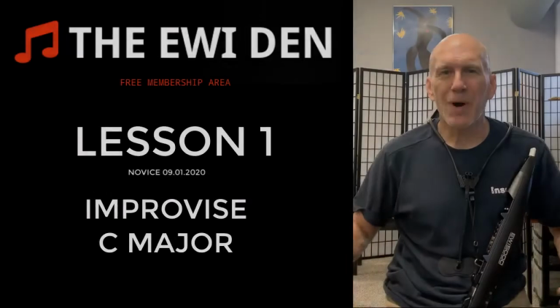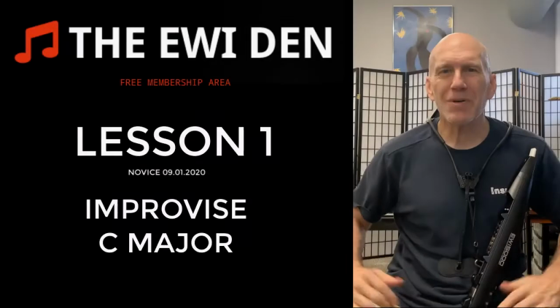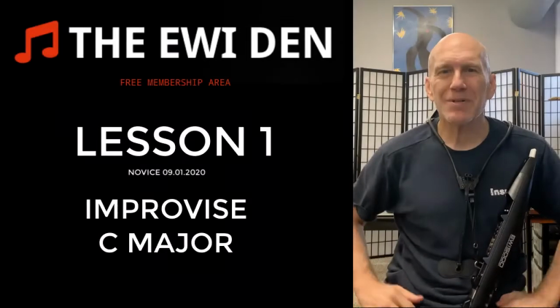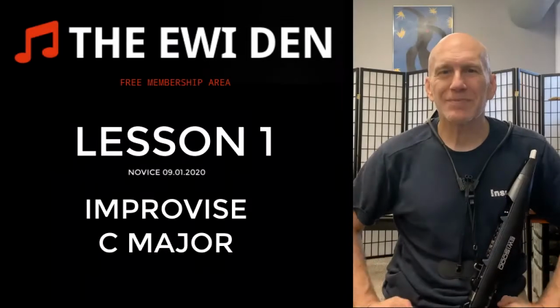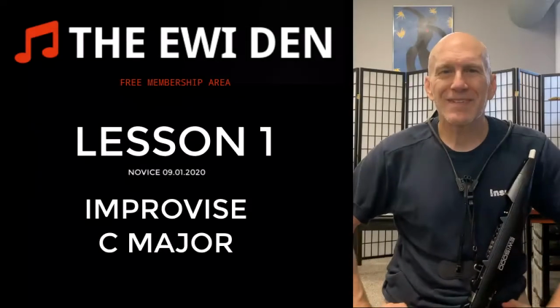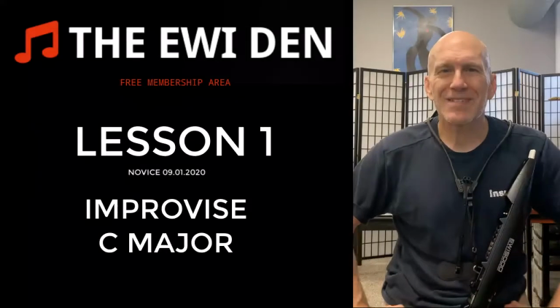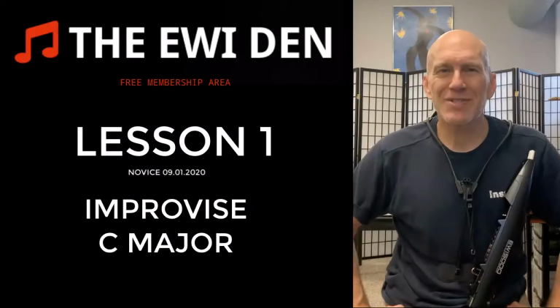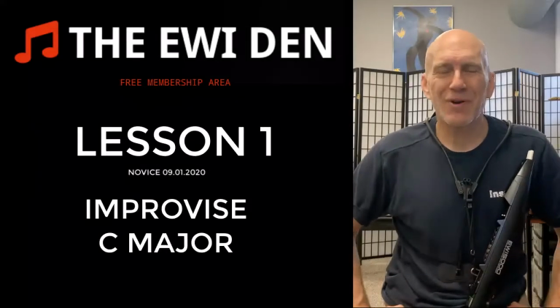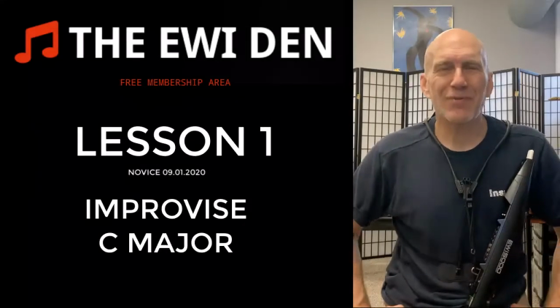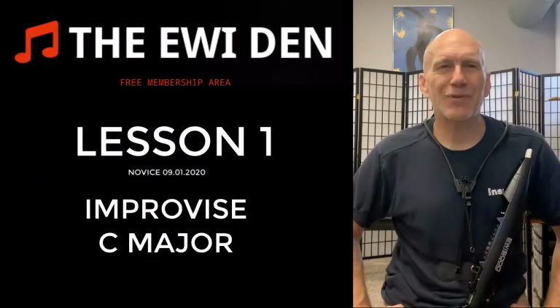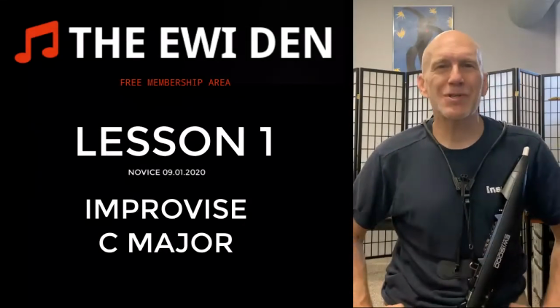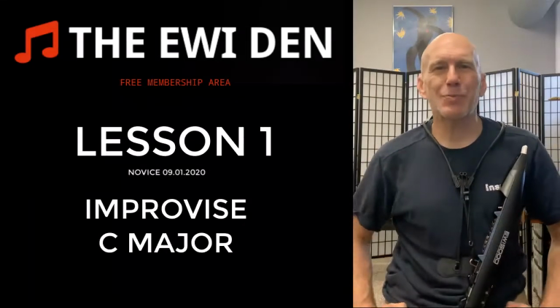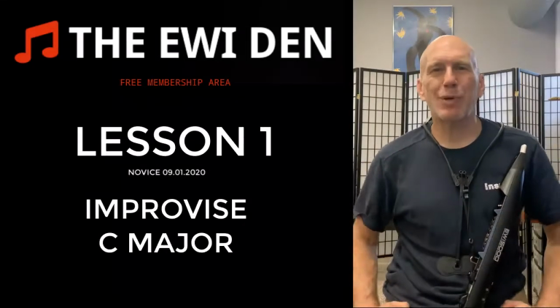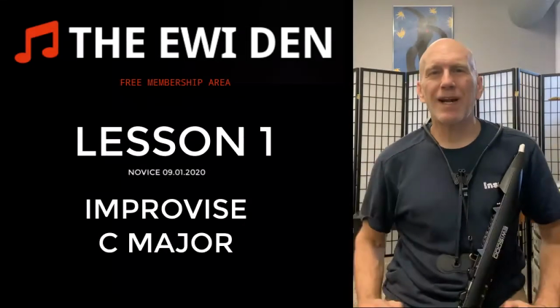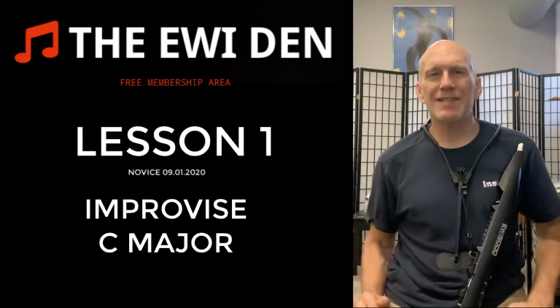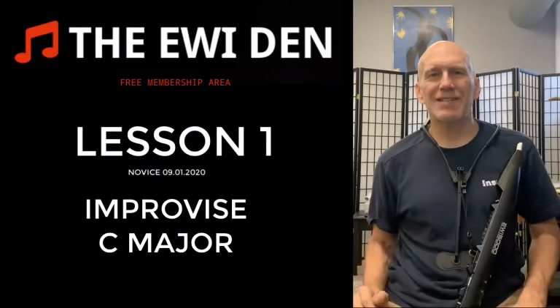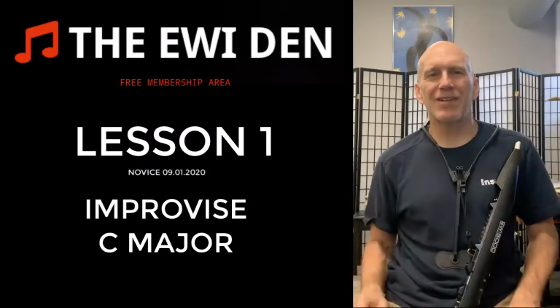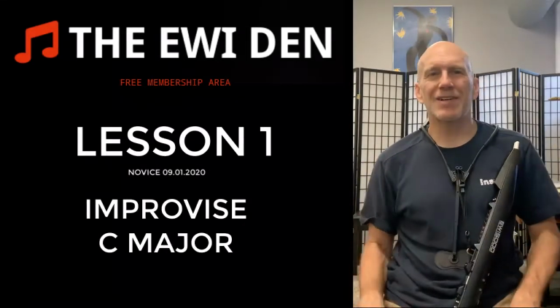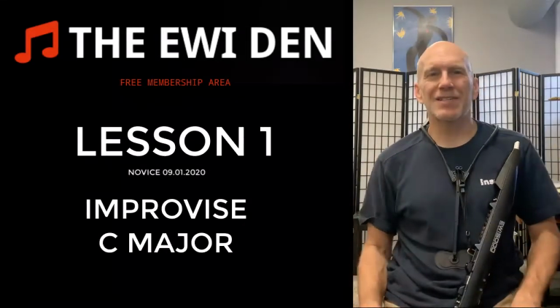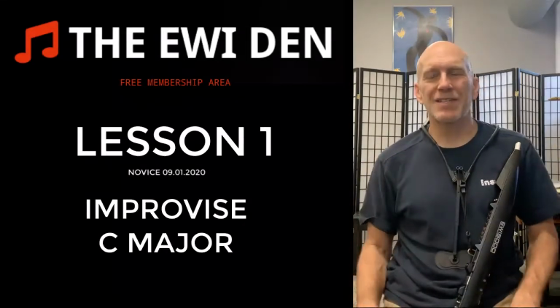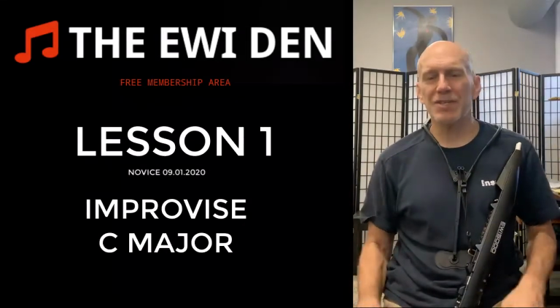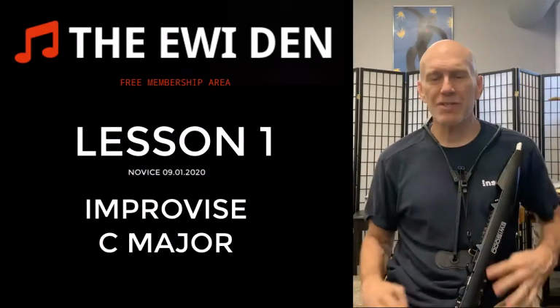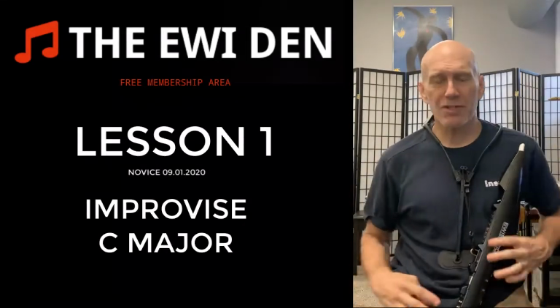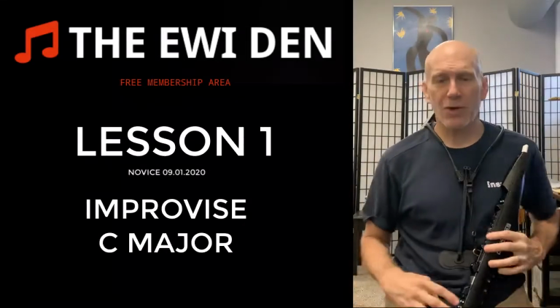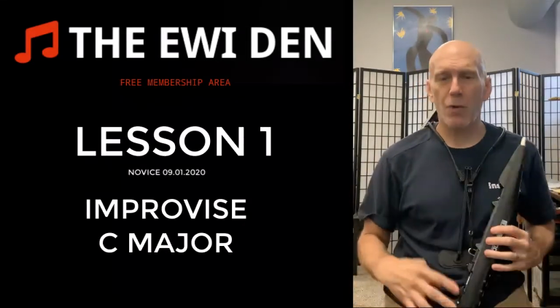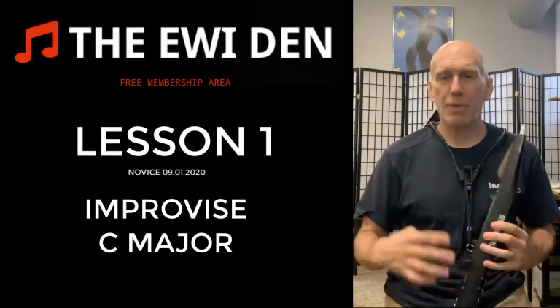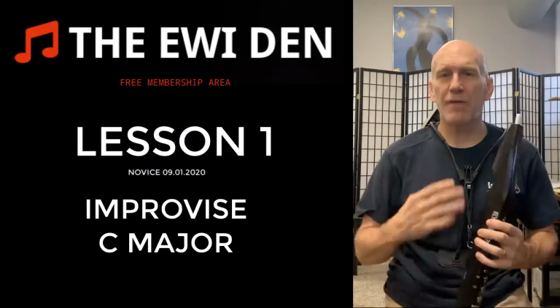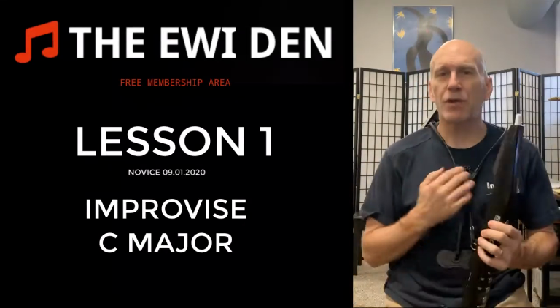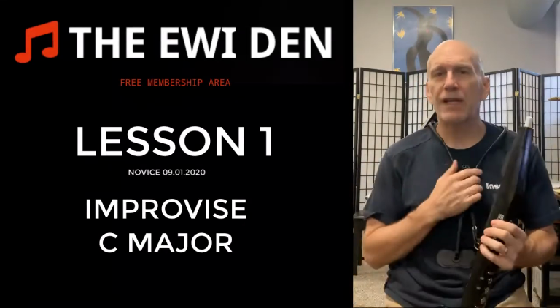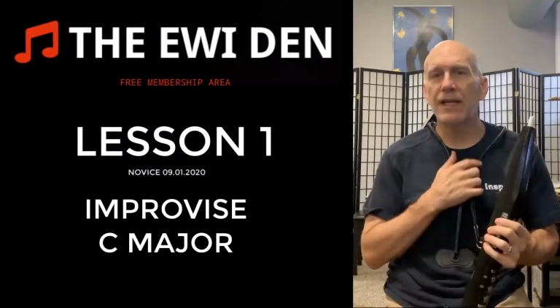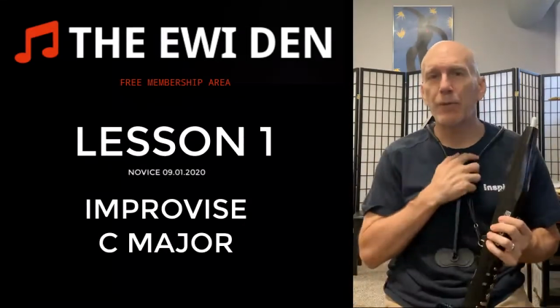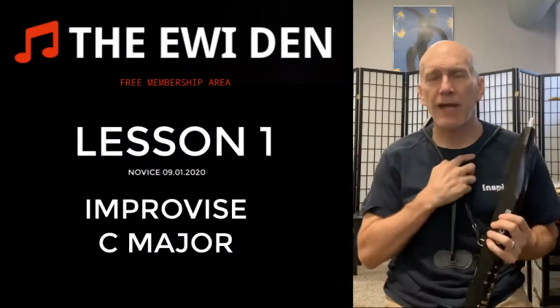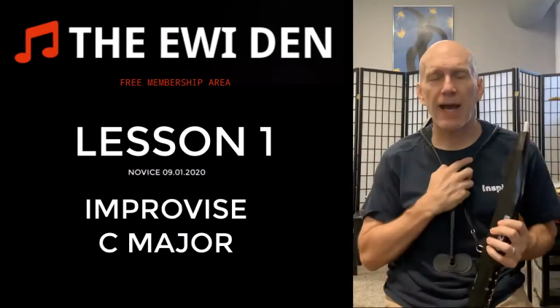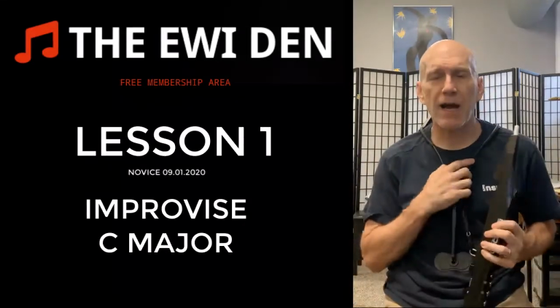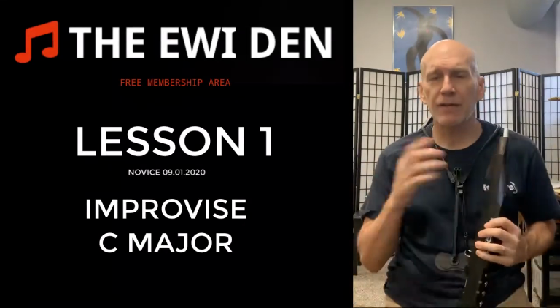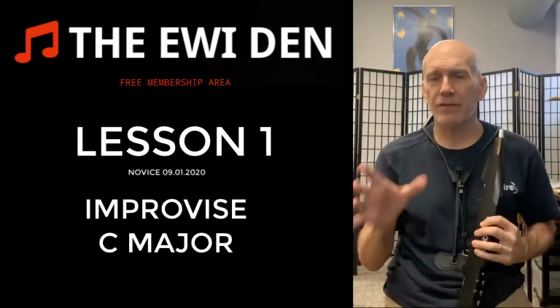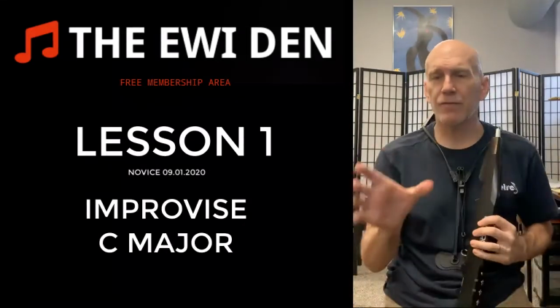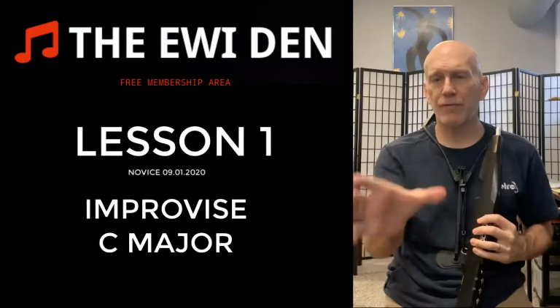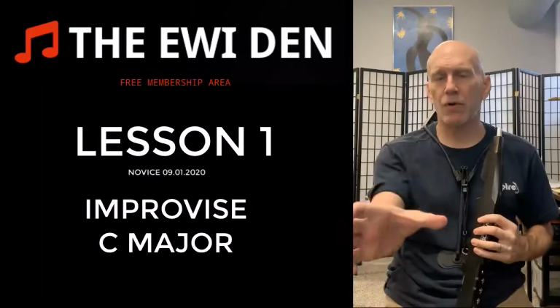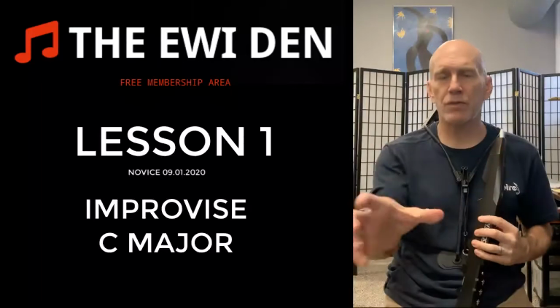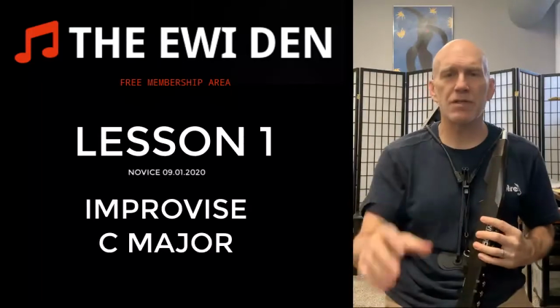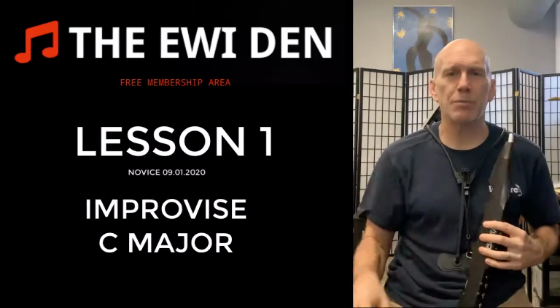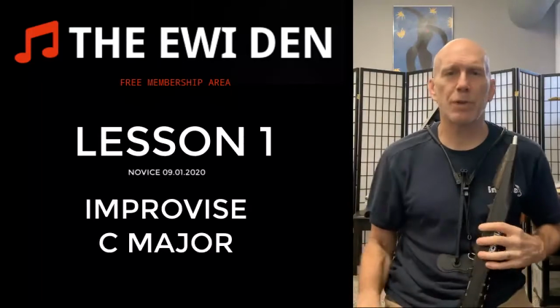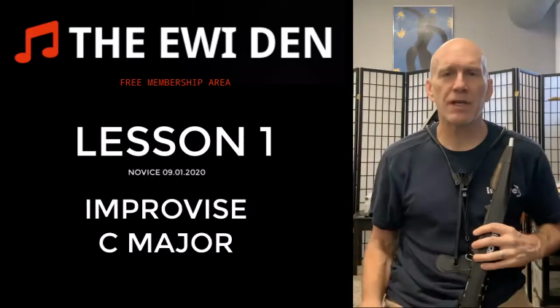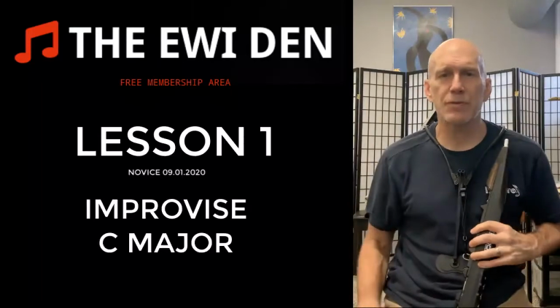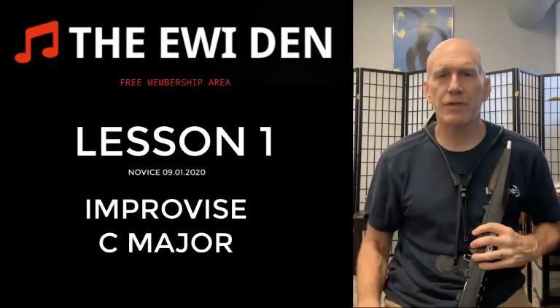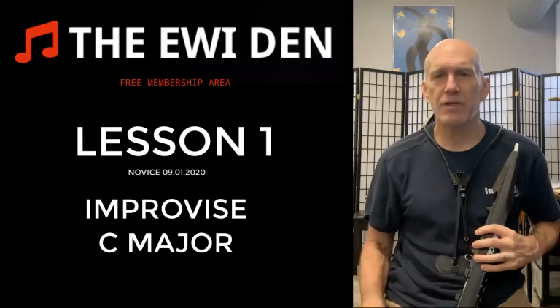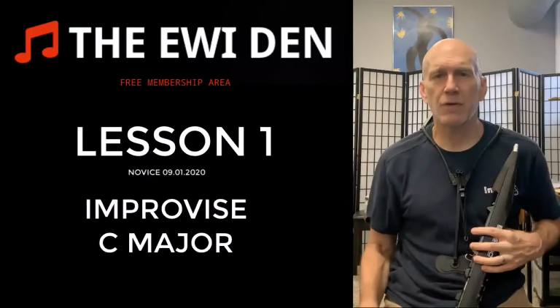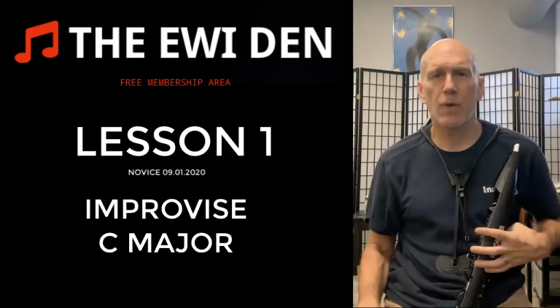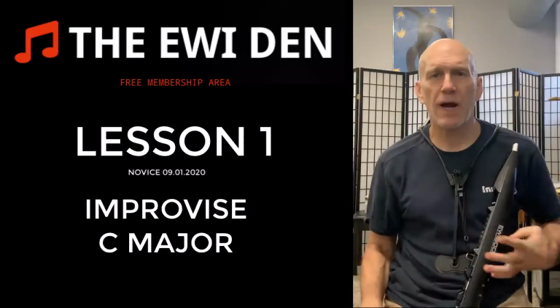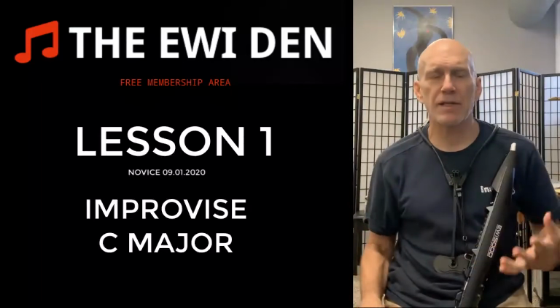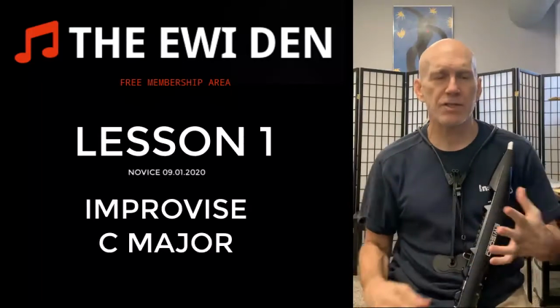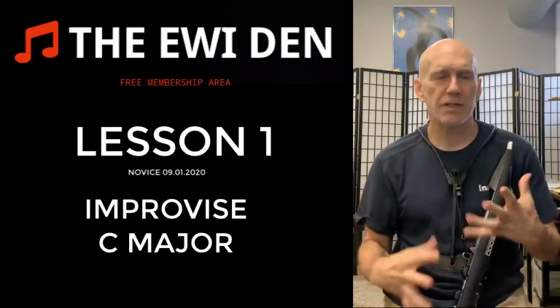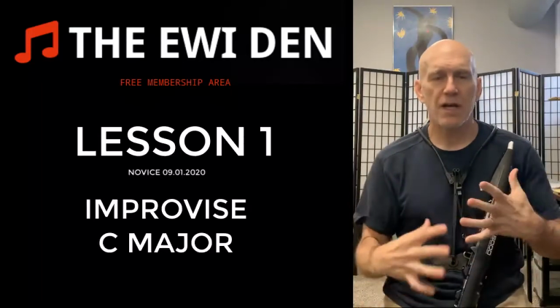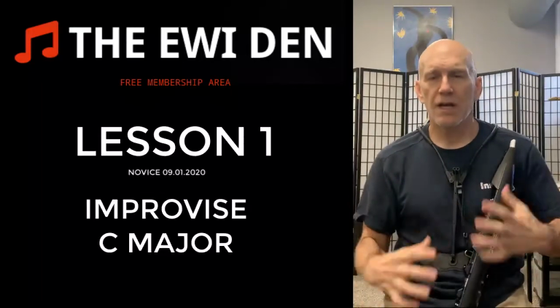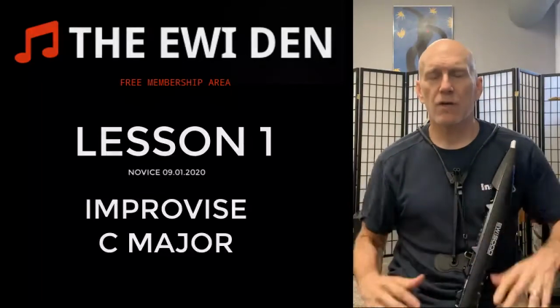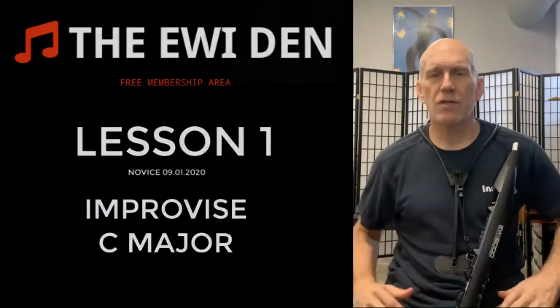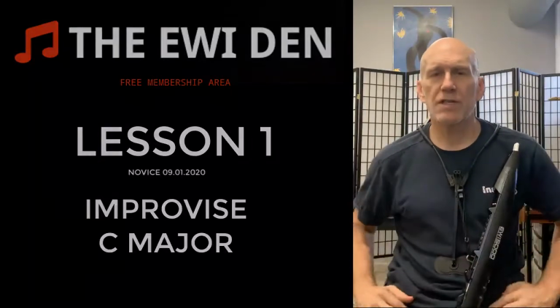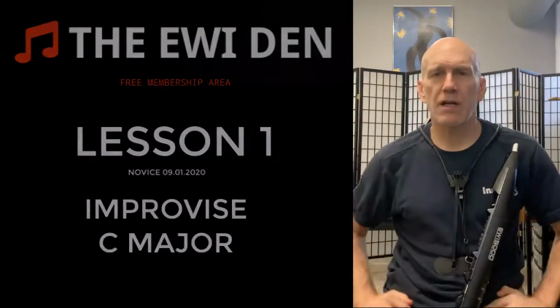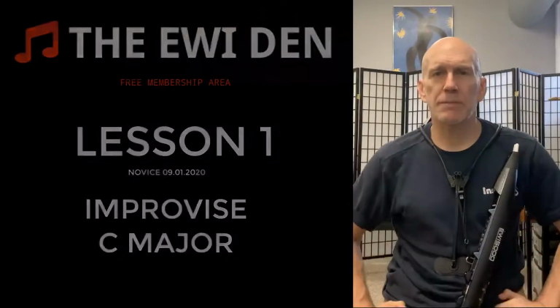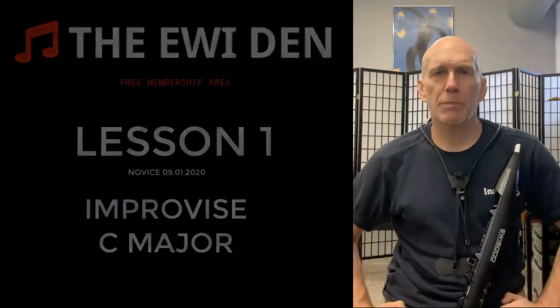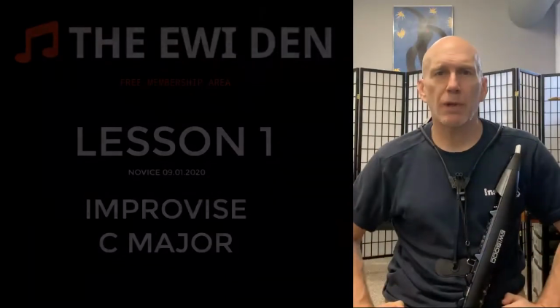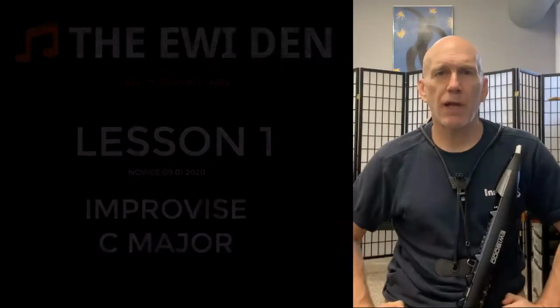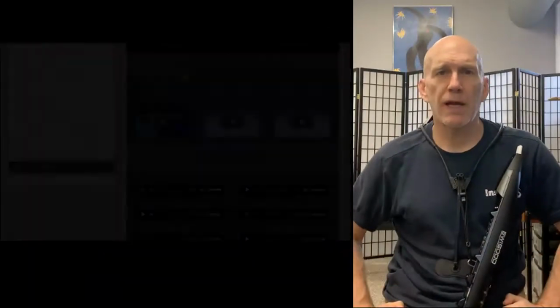Welcome. This is our first practice along session, so I hope you have your iwi out and your phone someplace where you can watch, and you're all set up to play.